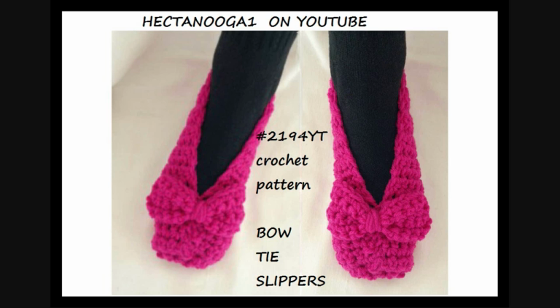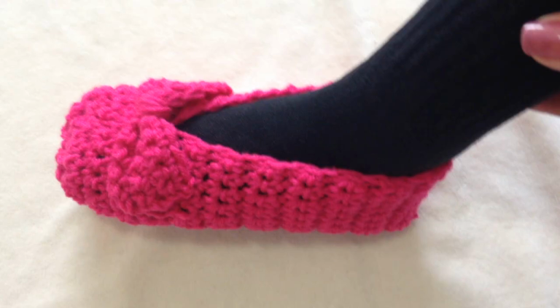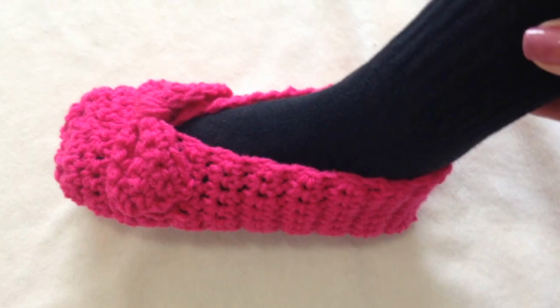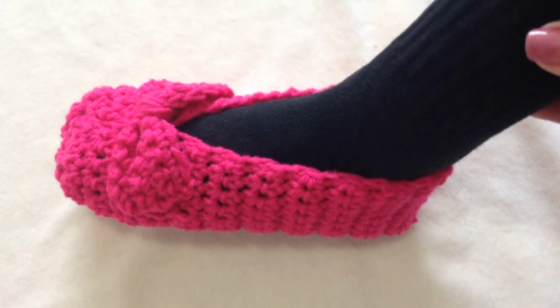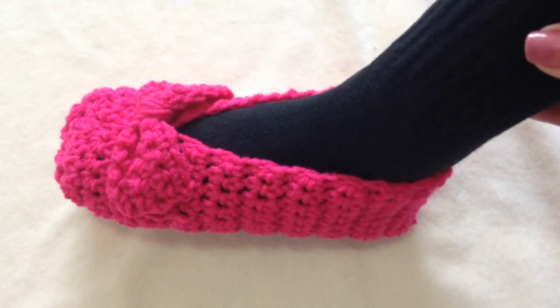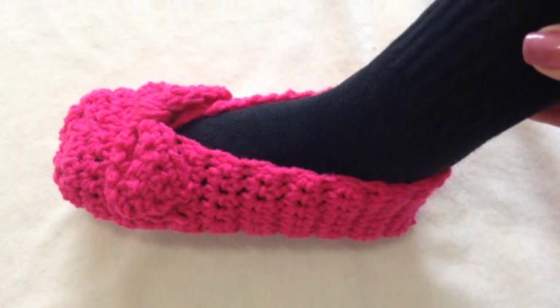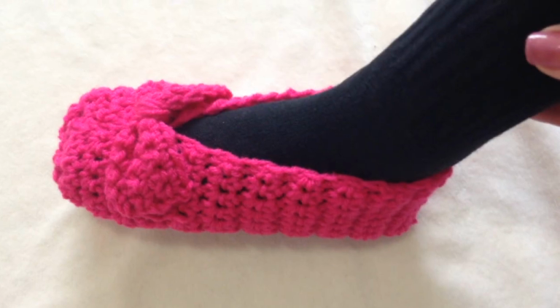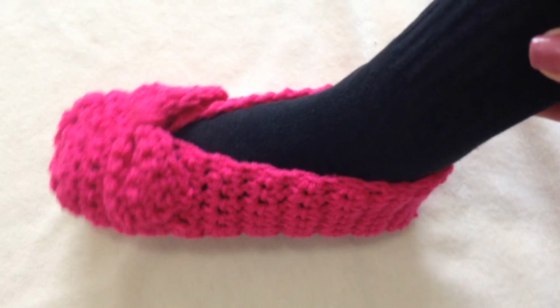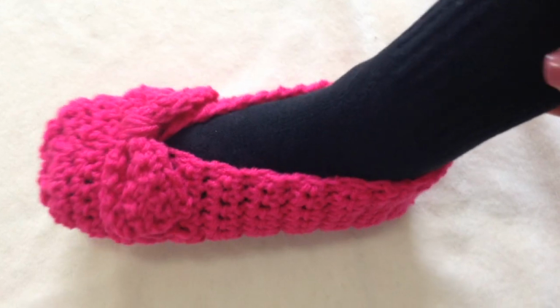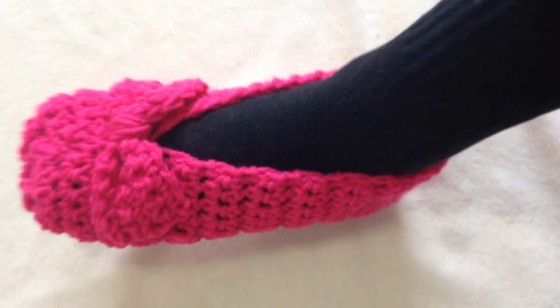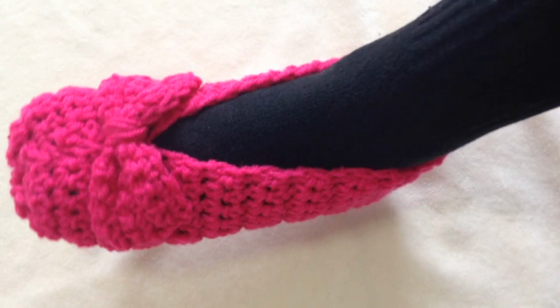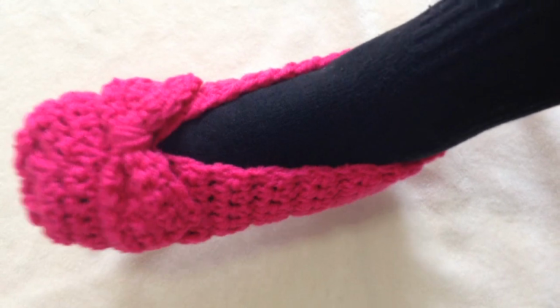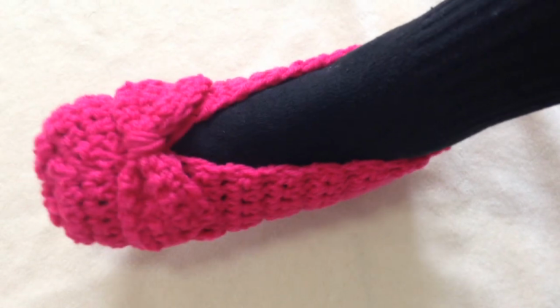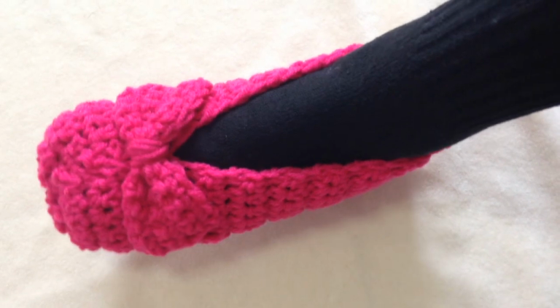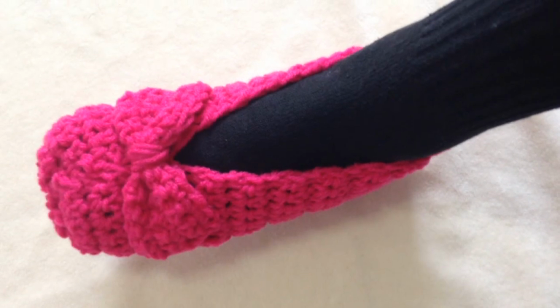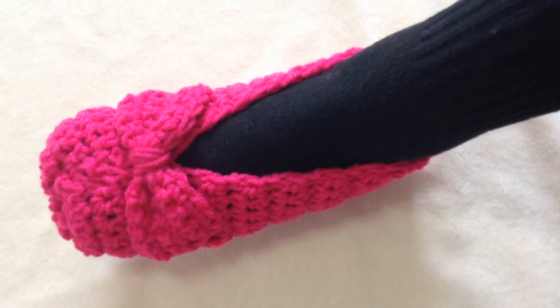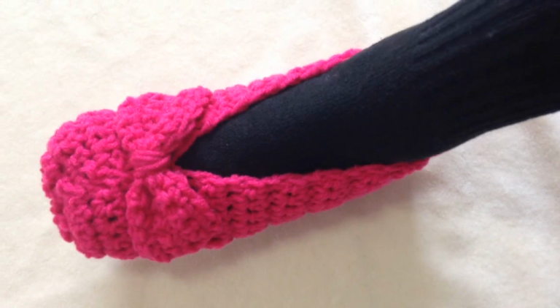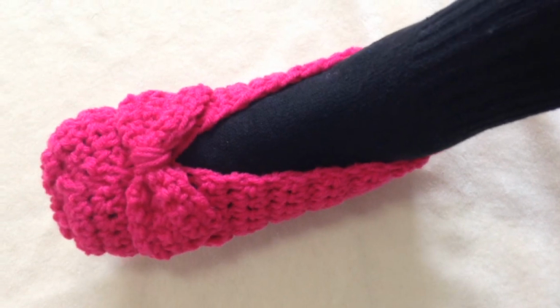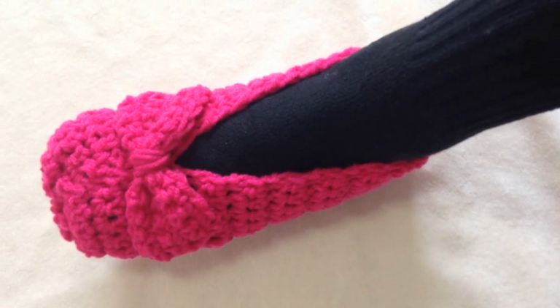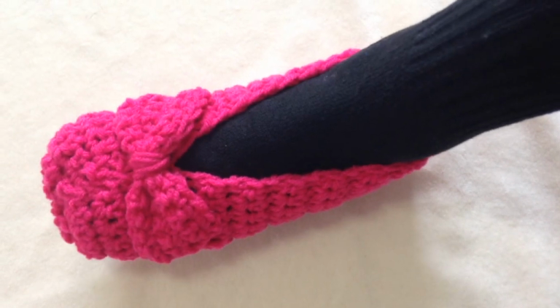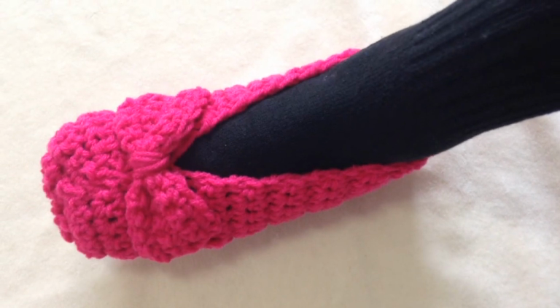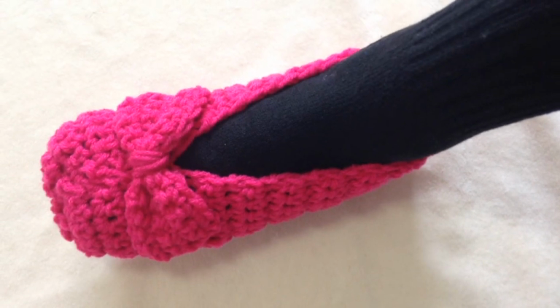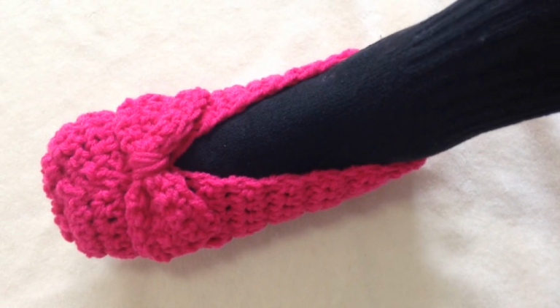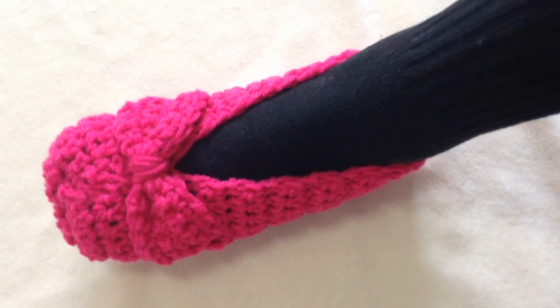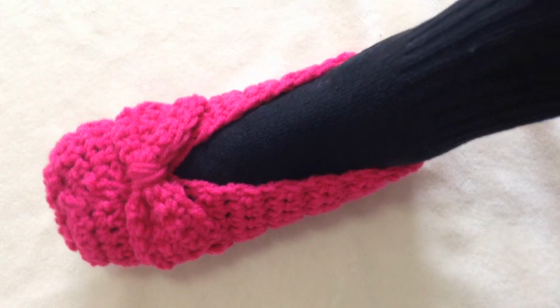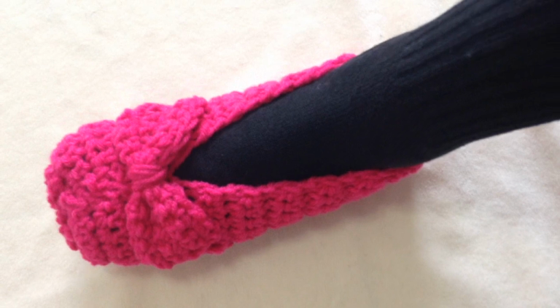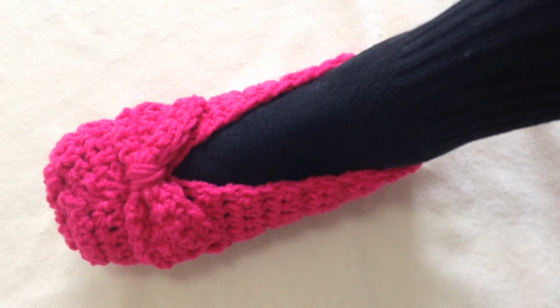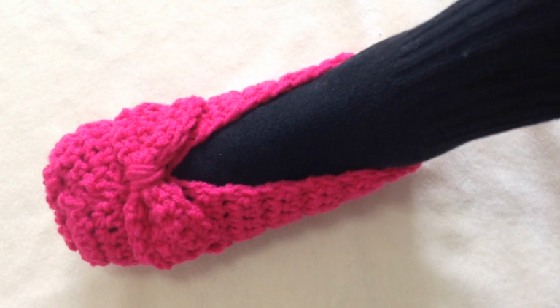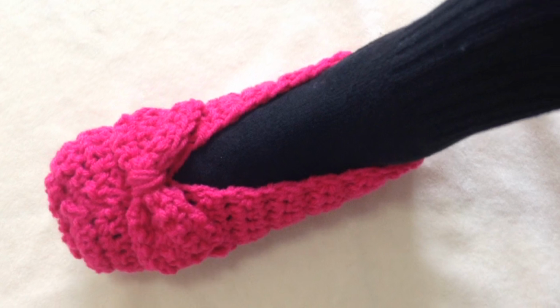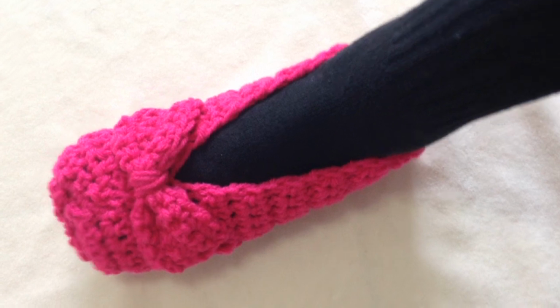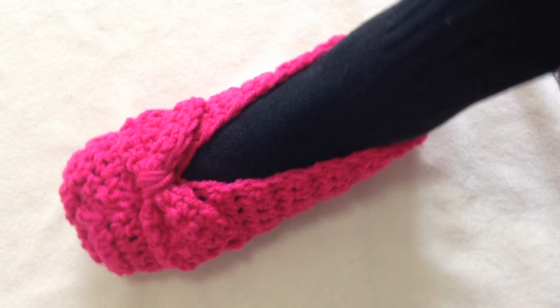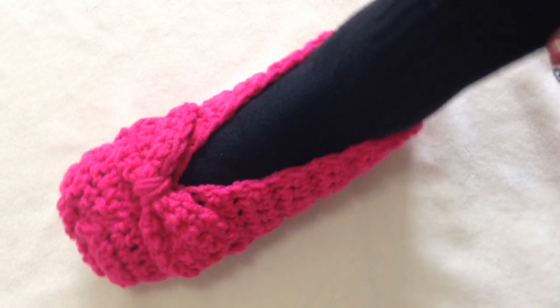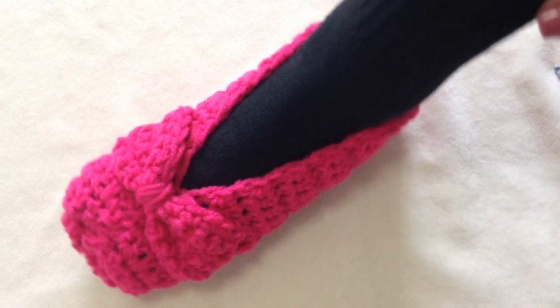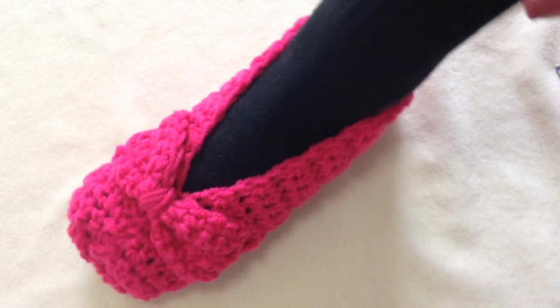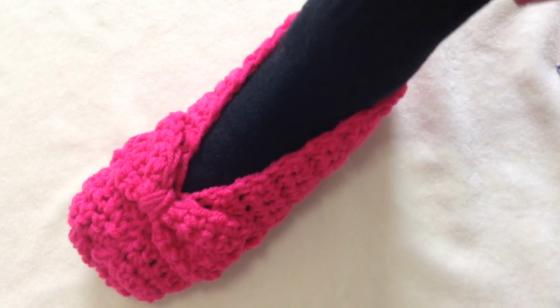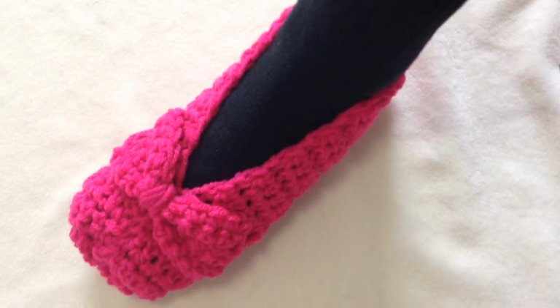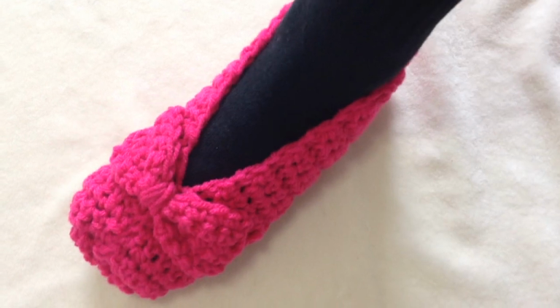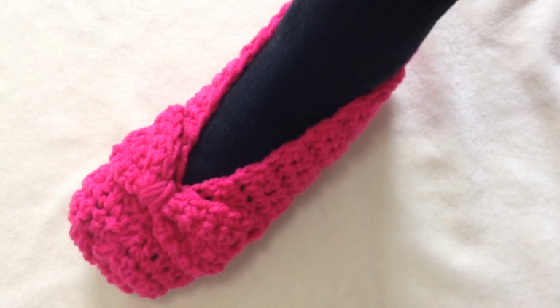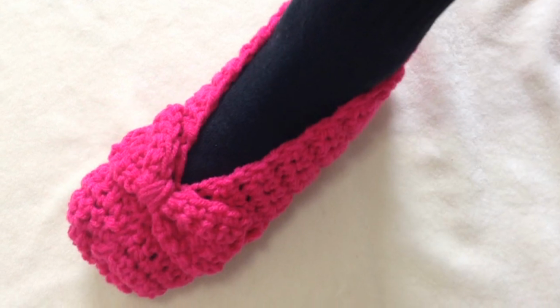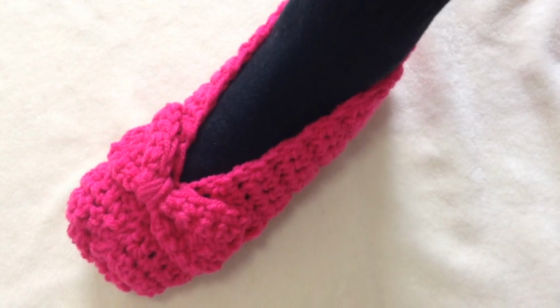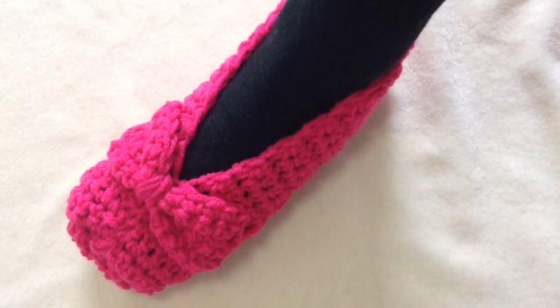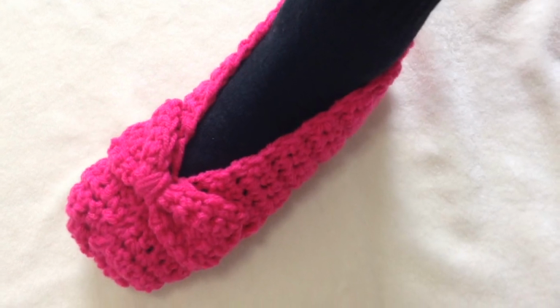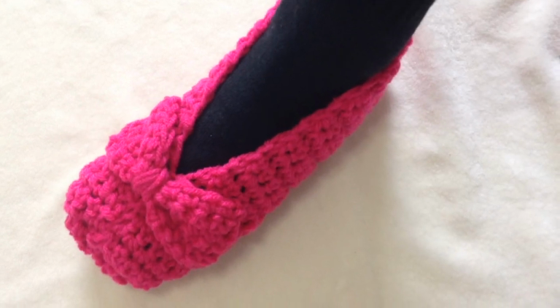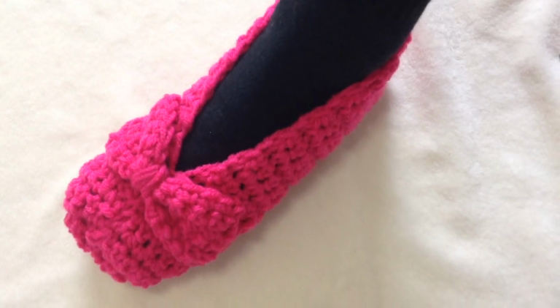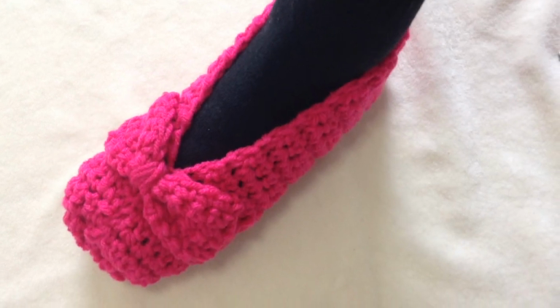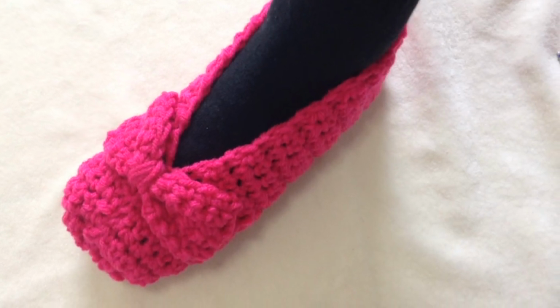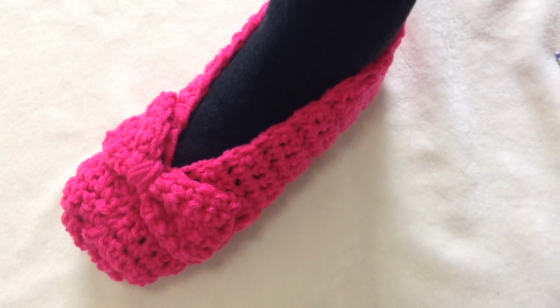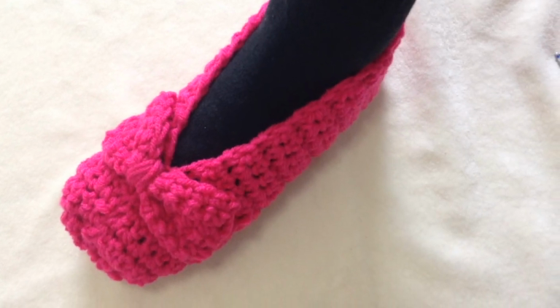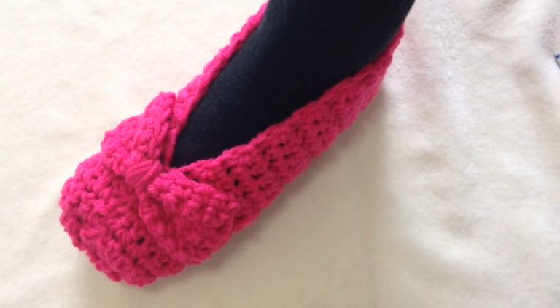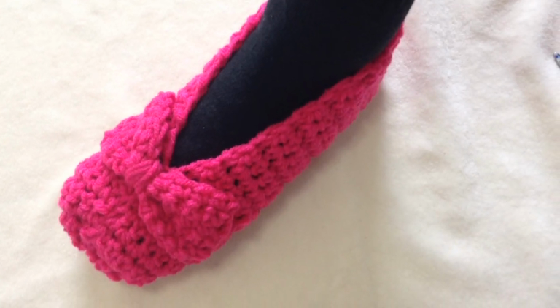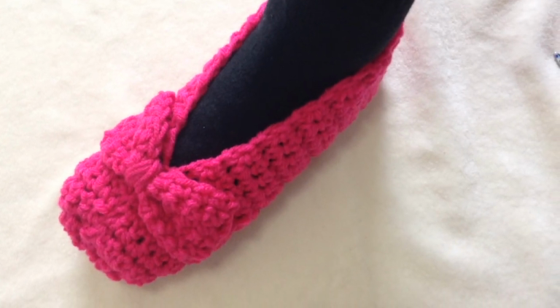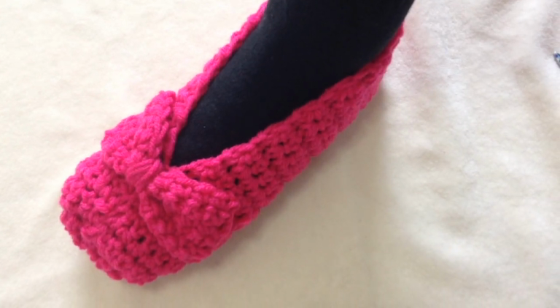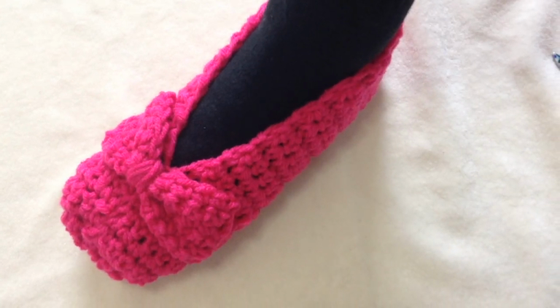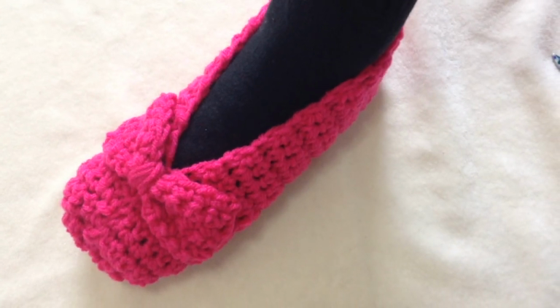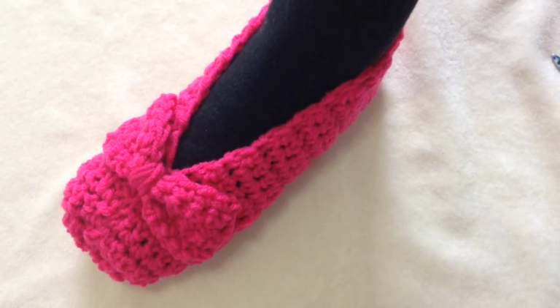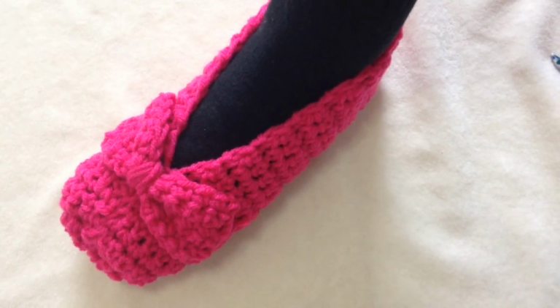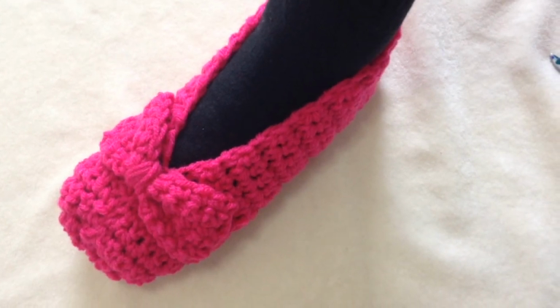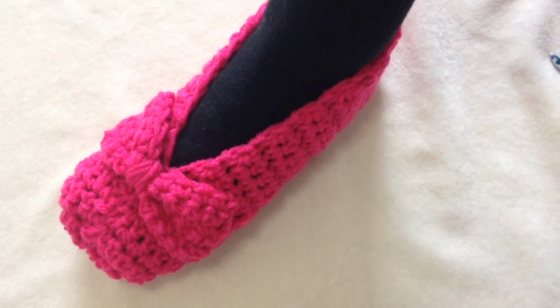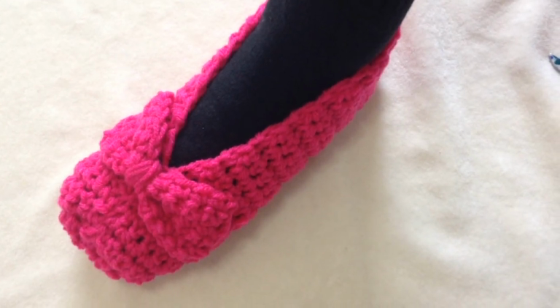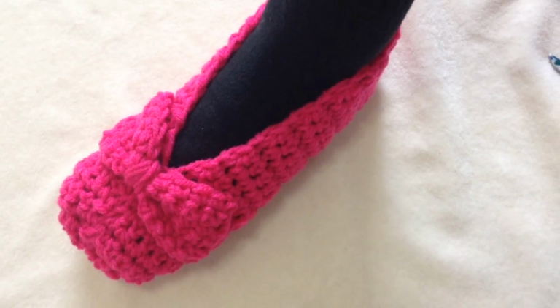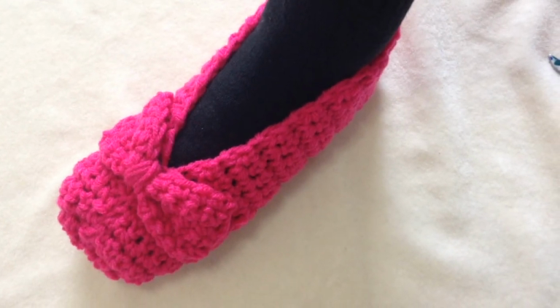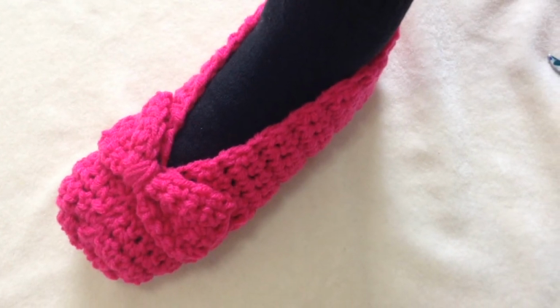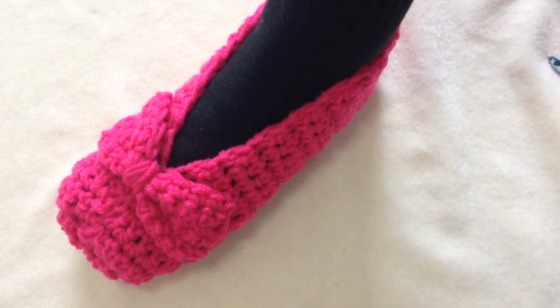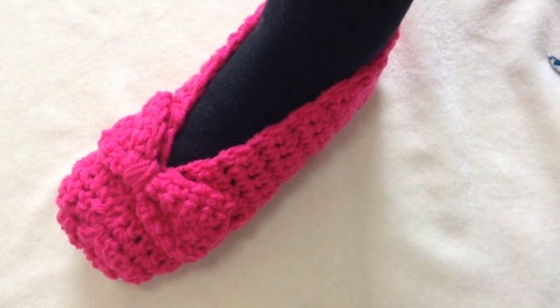Hi everyone, this is Emmy. Today I'm going to show you how to crochet these easy bow tie slippers. So let's get started.